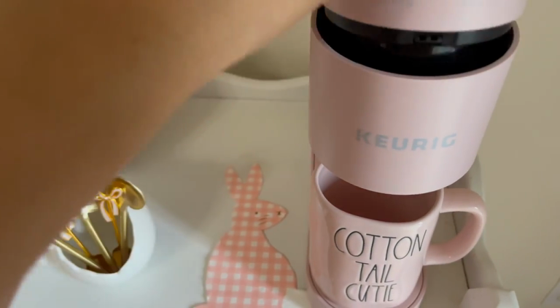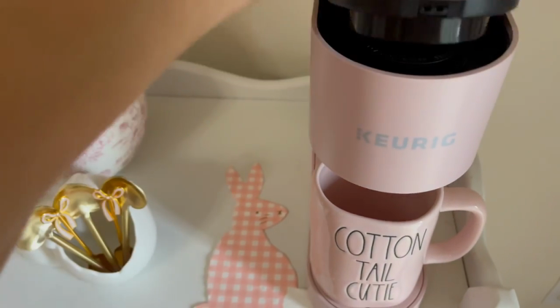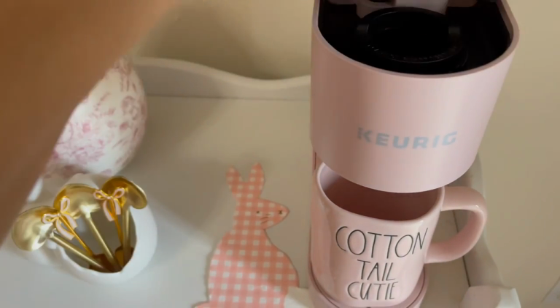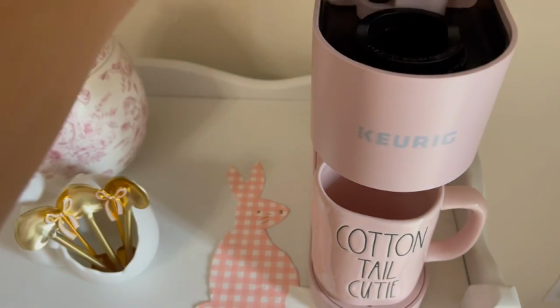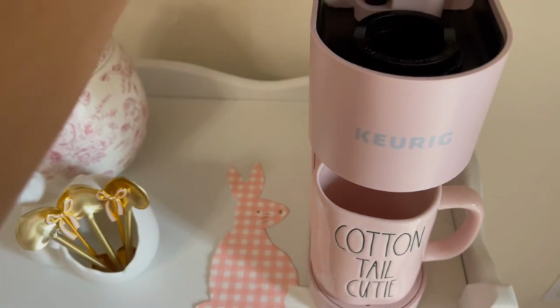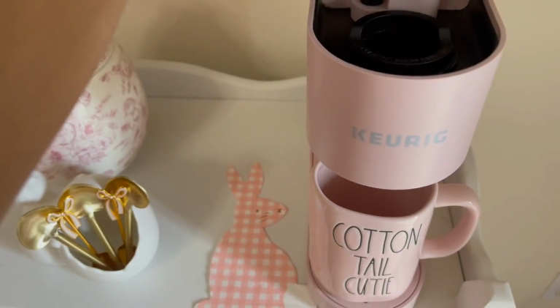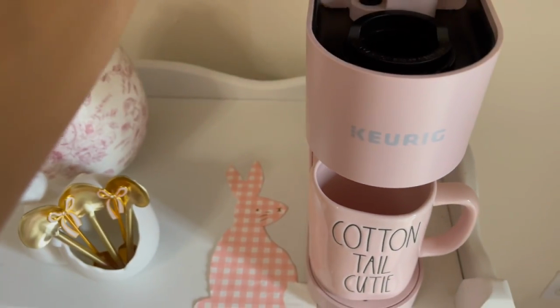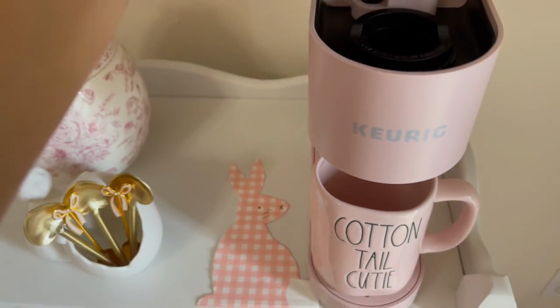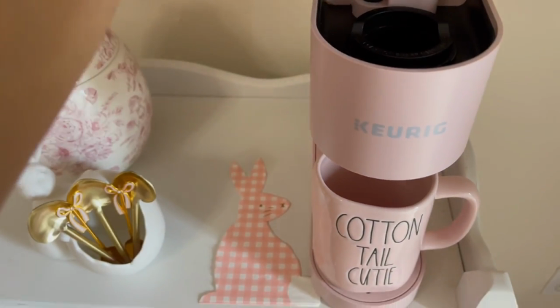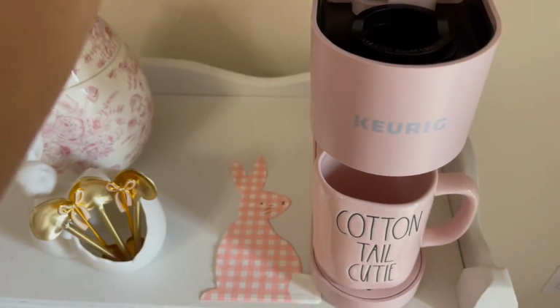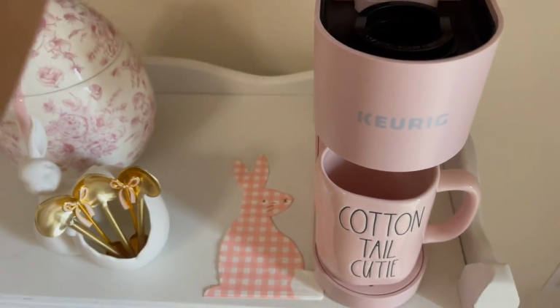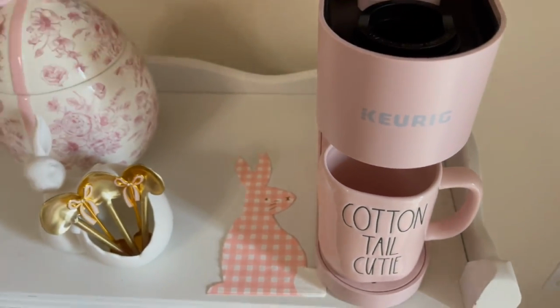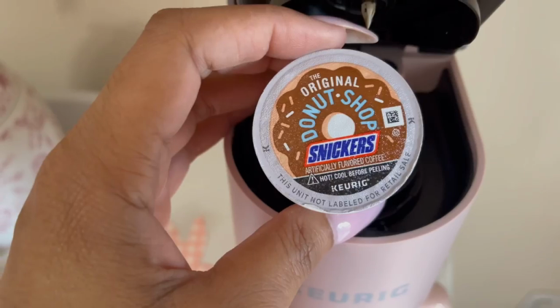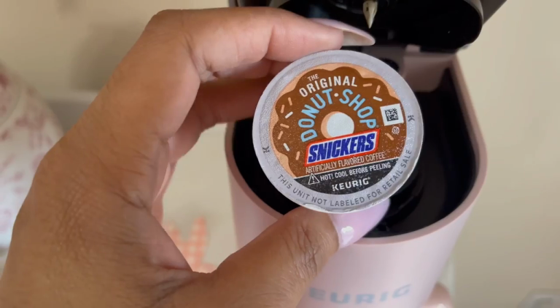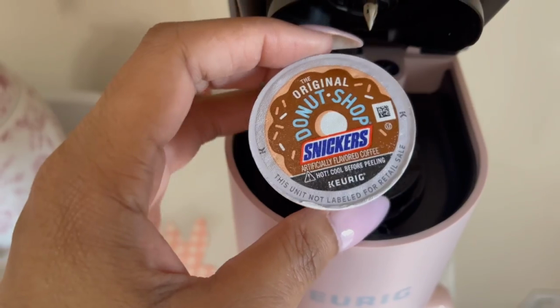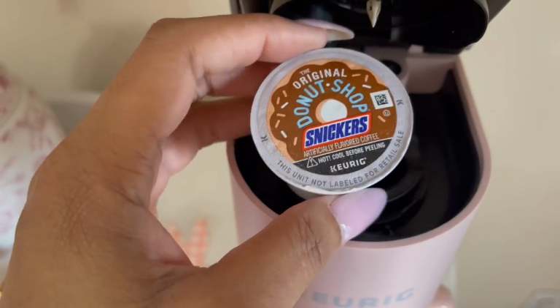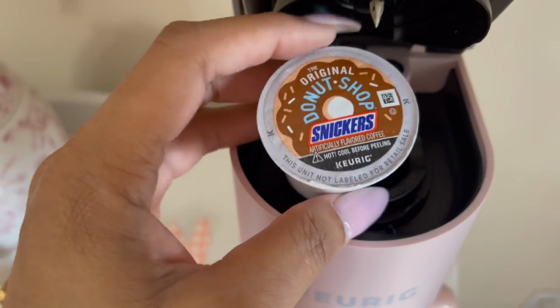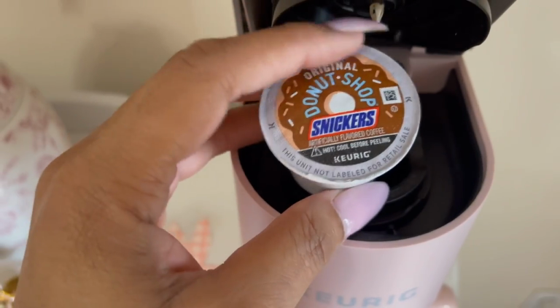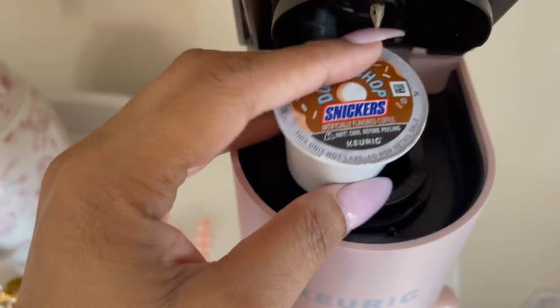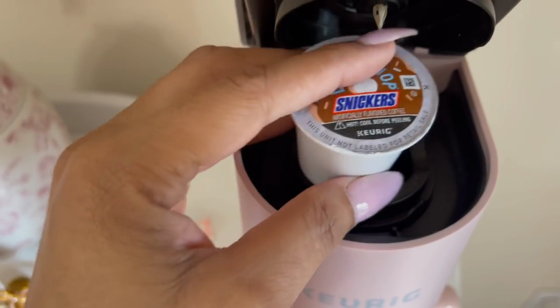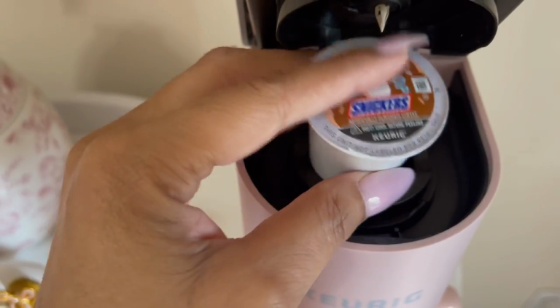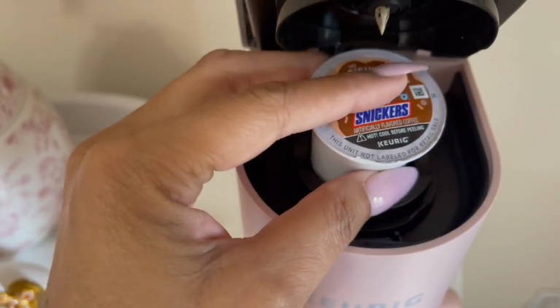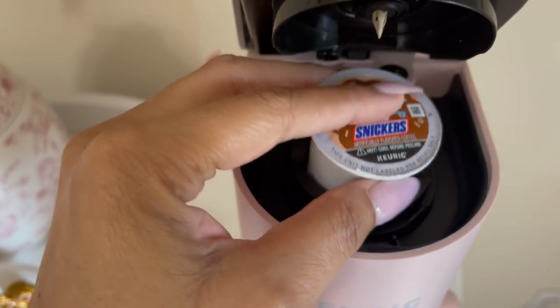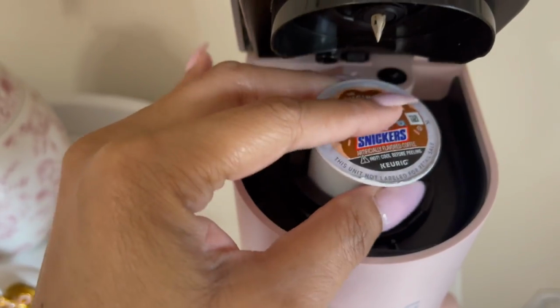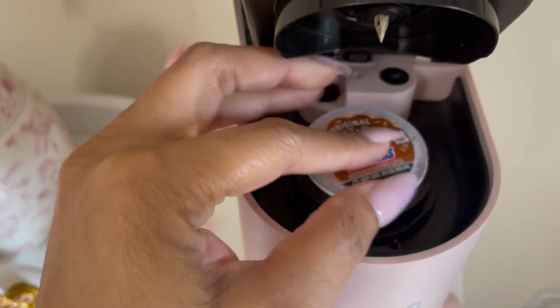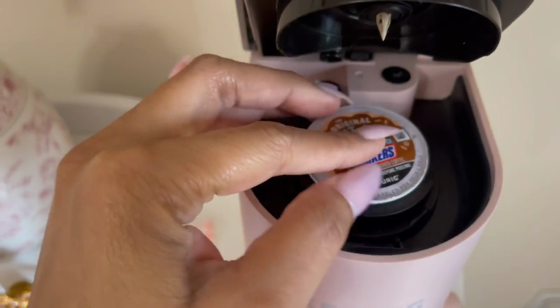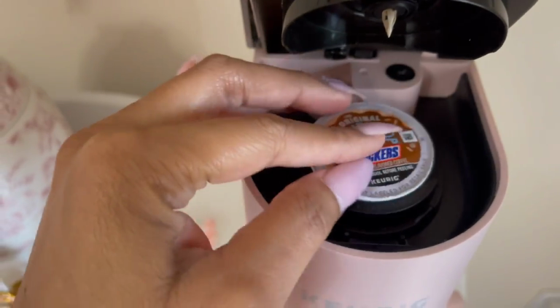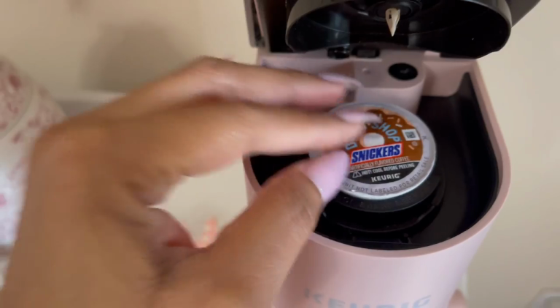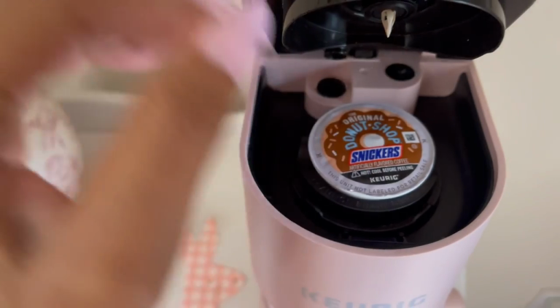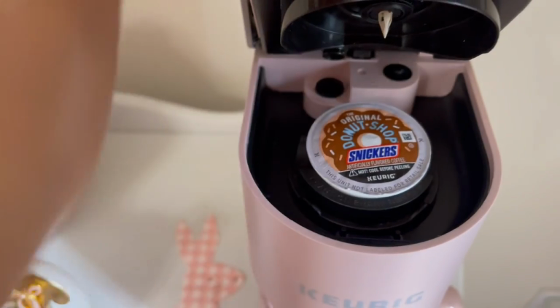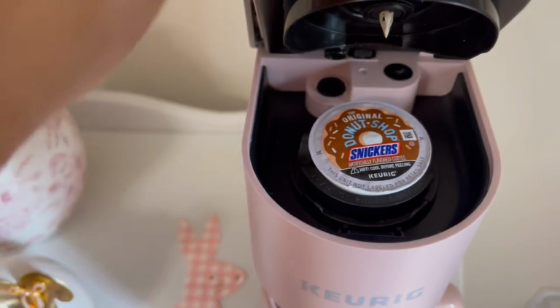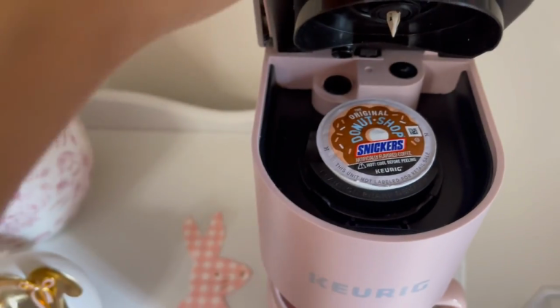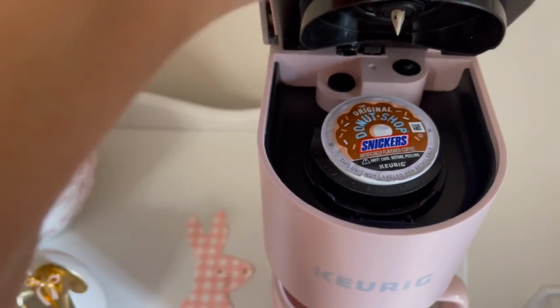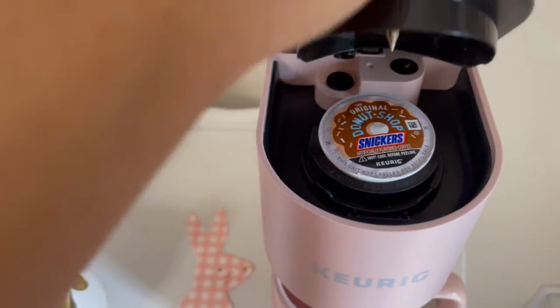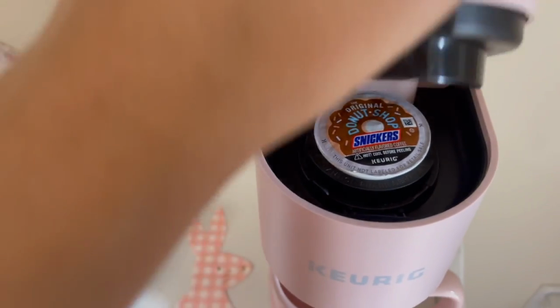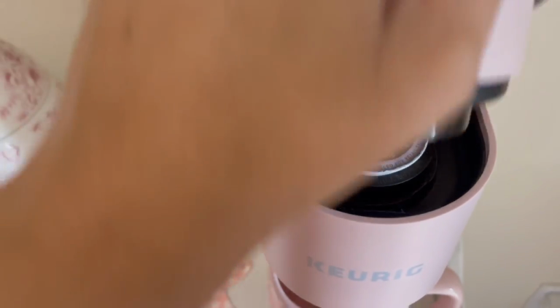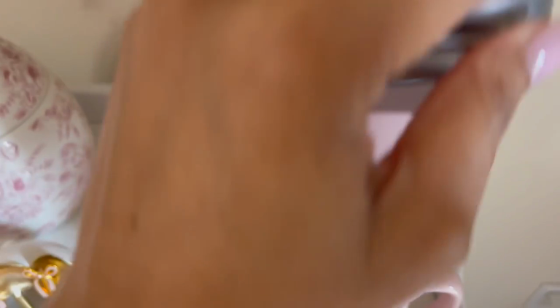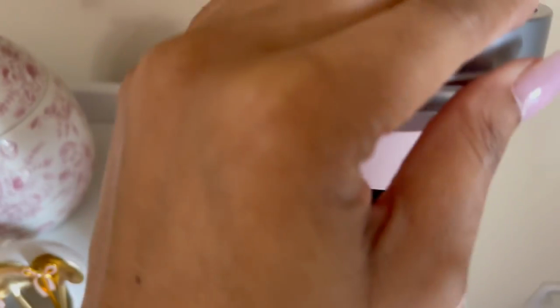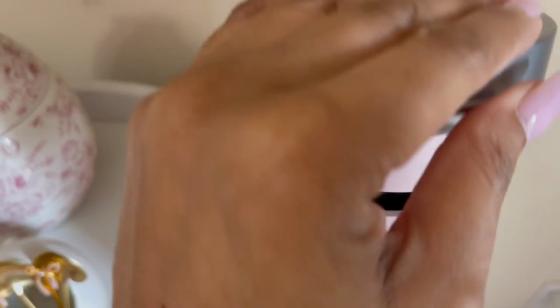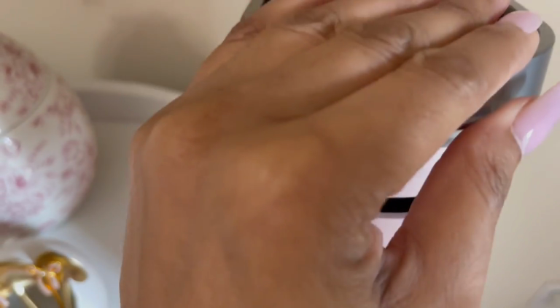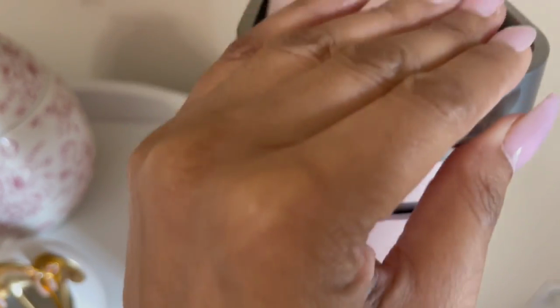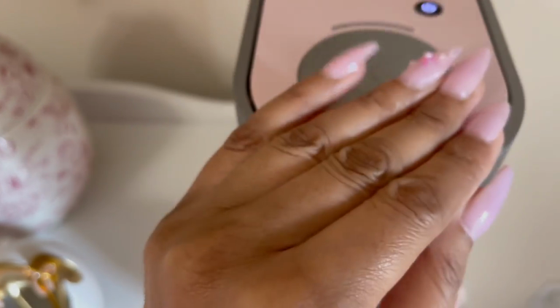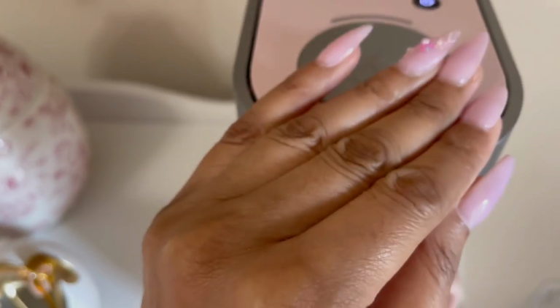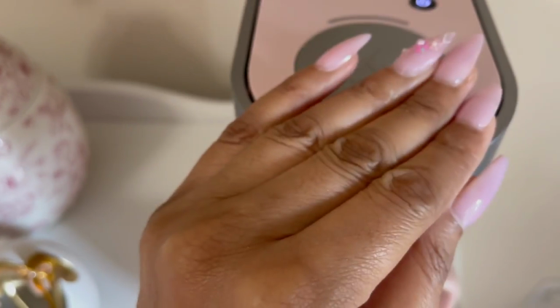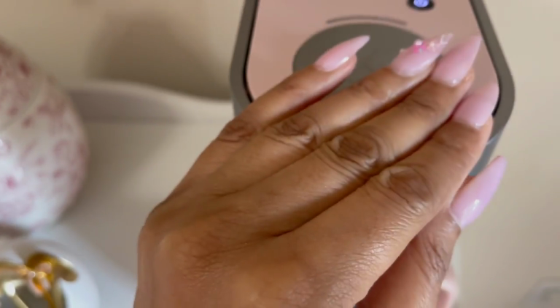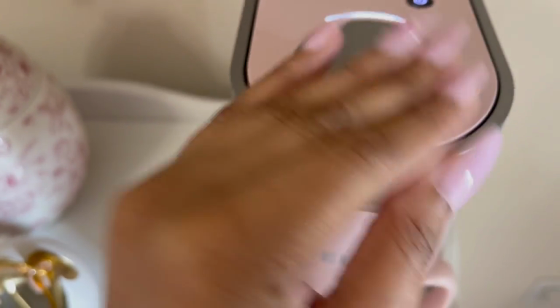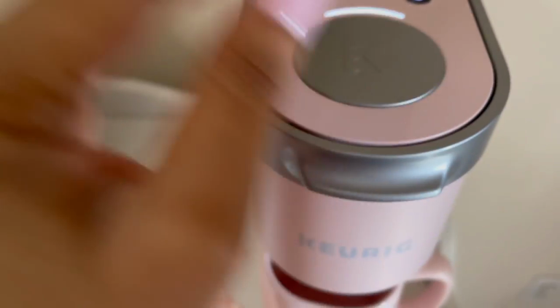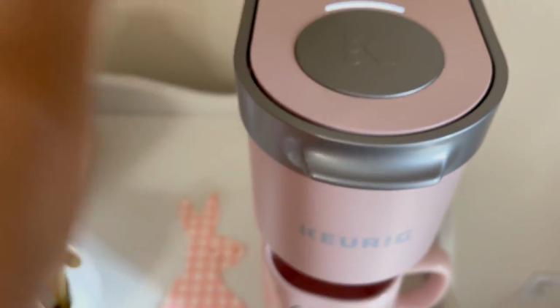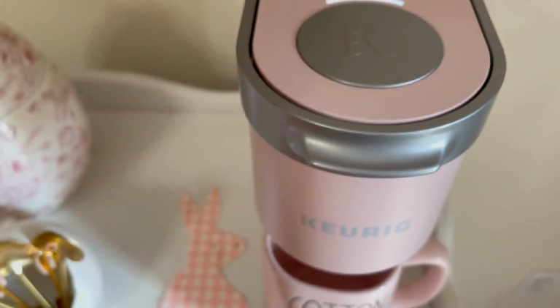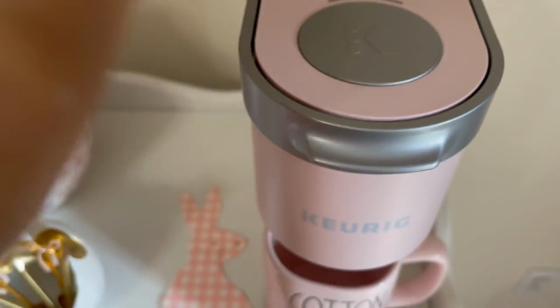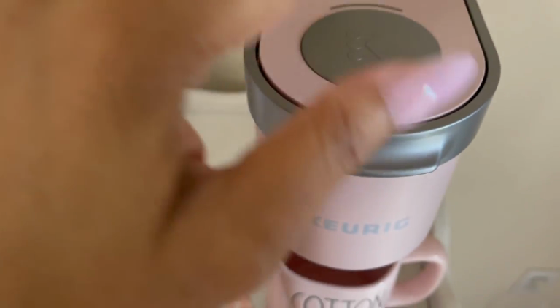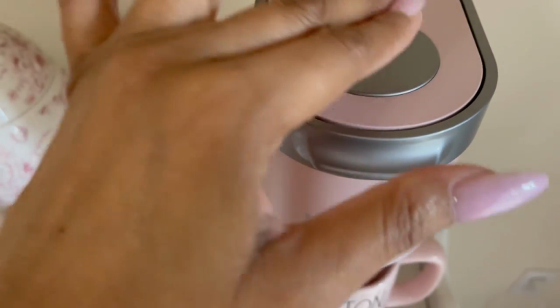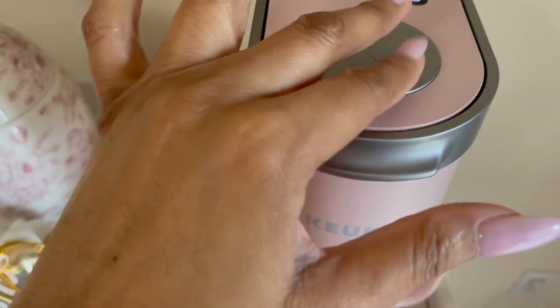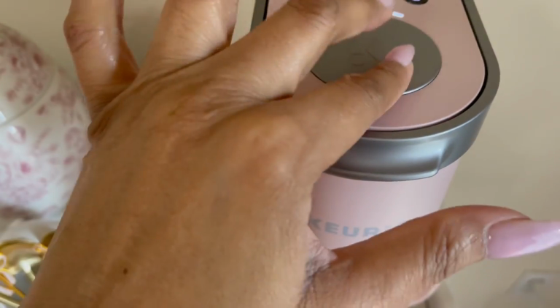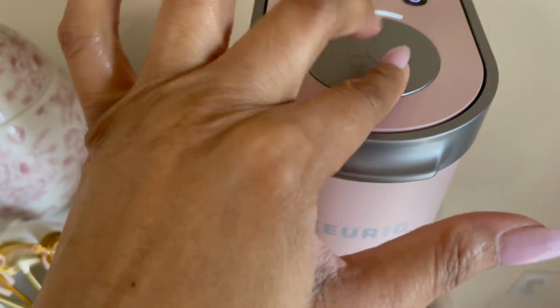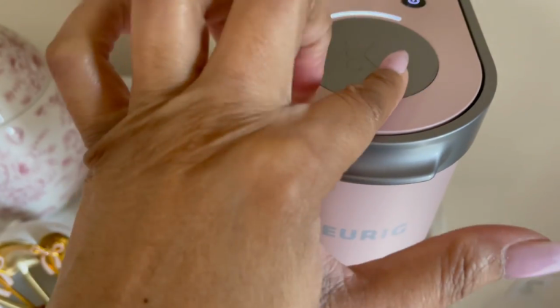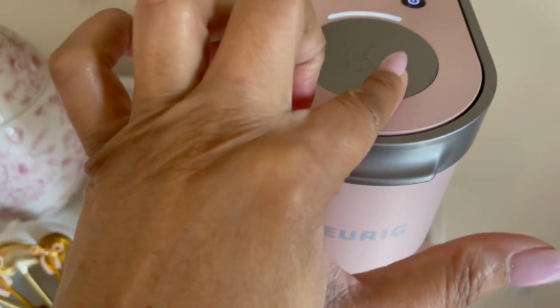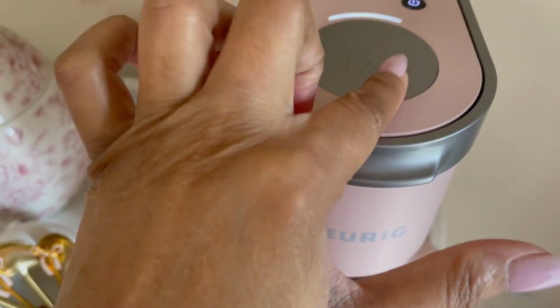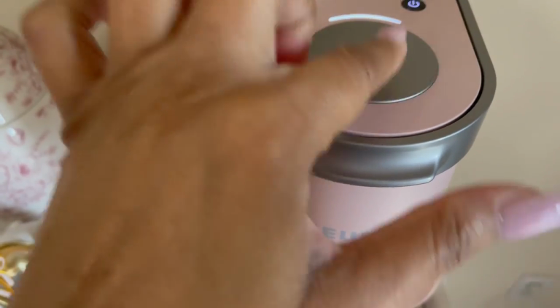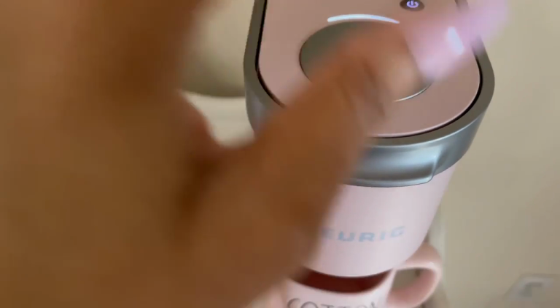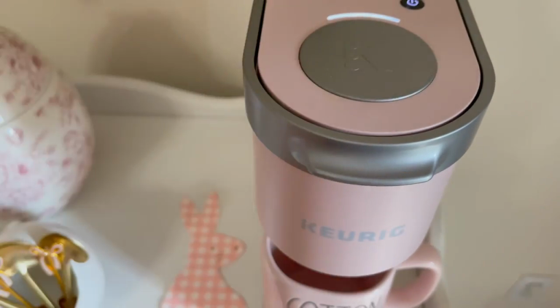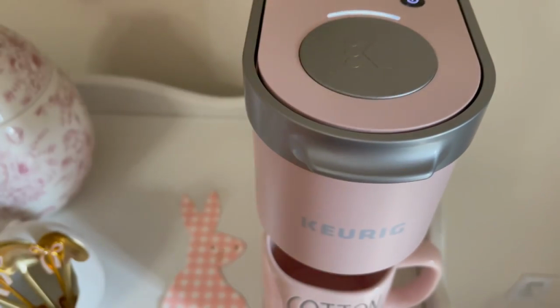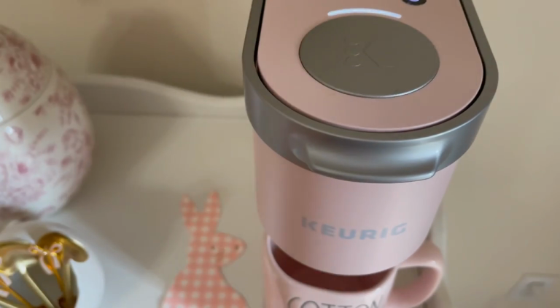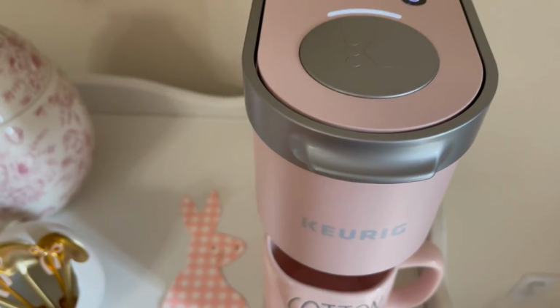Comment below your favorite K-Cup. You guys know I love the Snickers, but let me know what your favorite is — I'm always down to try something new.